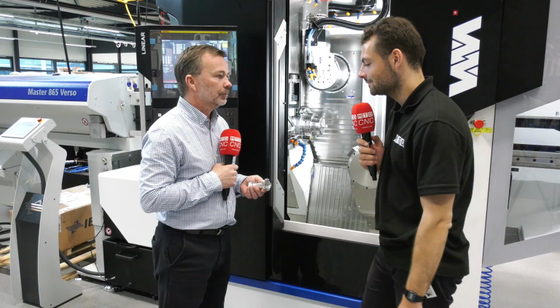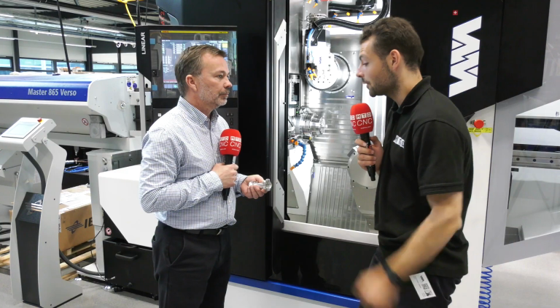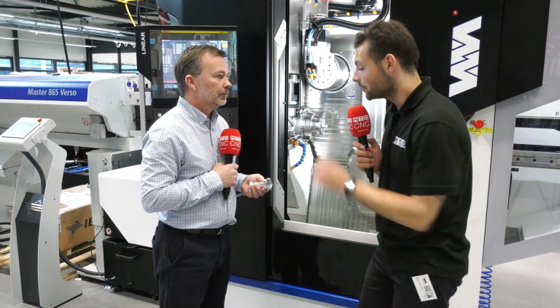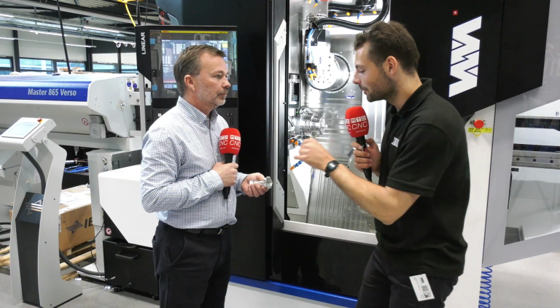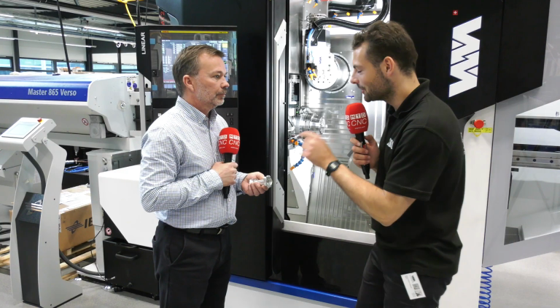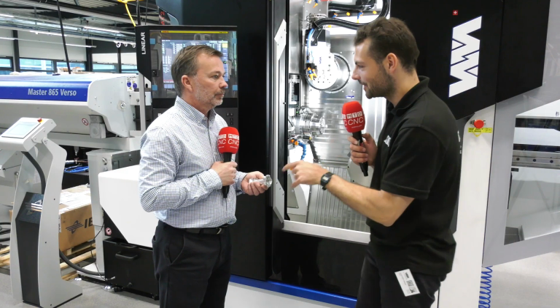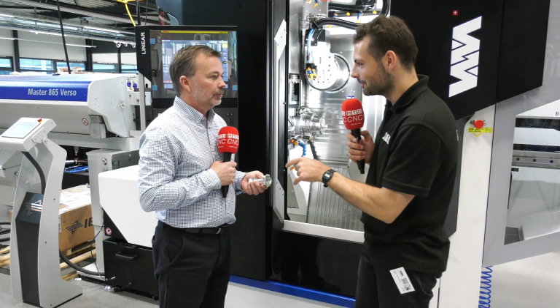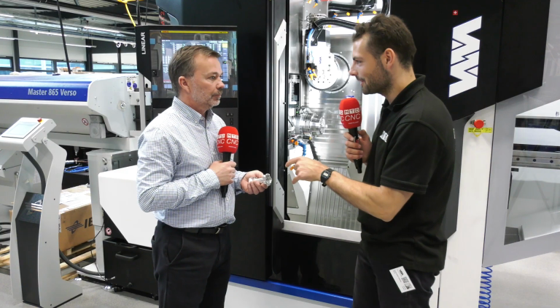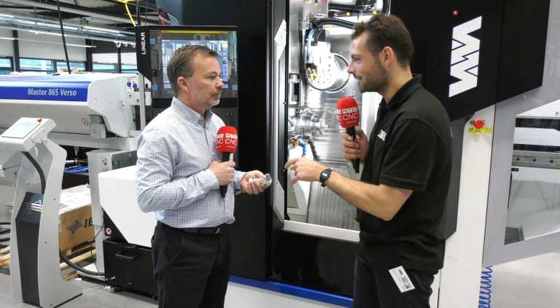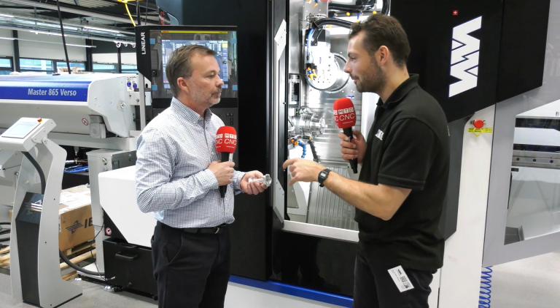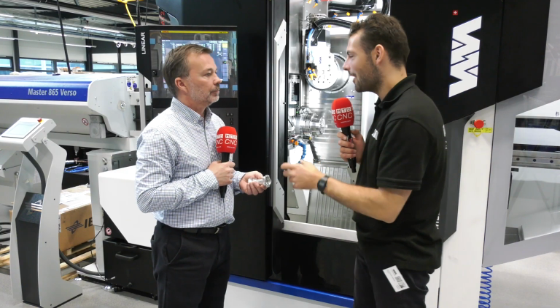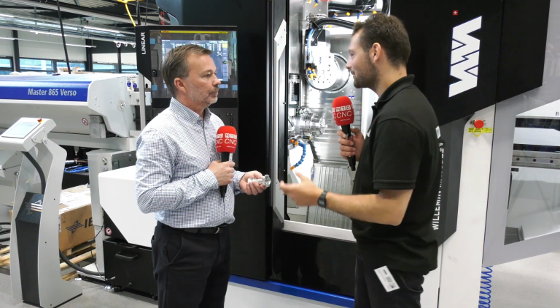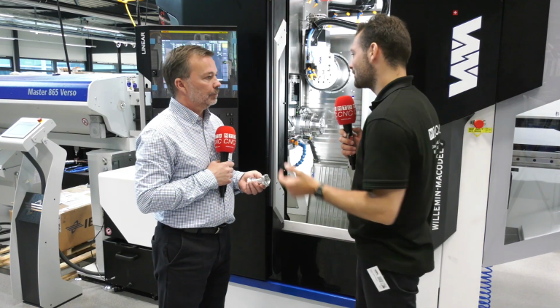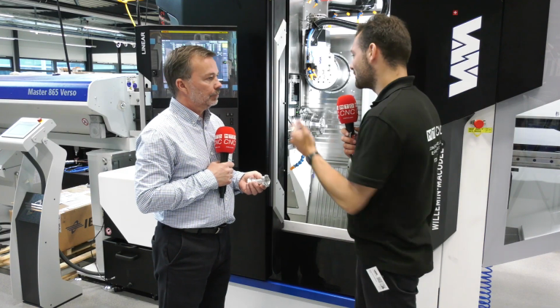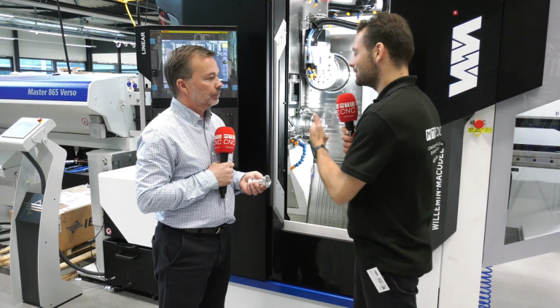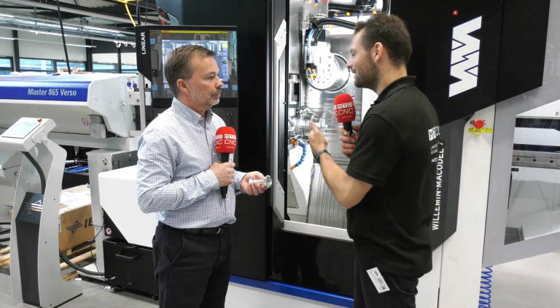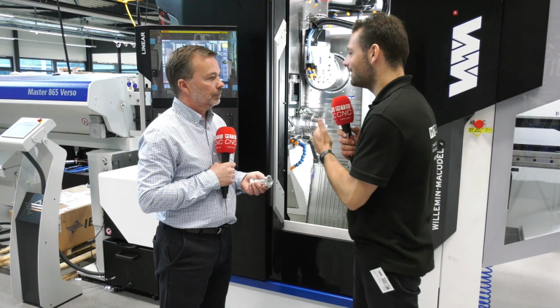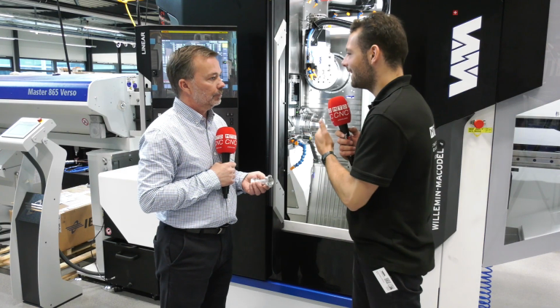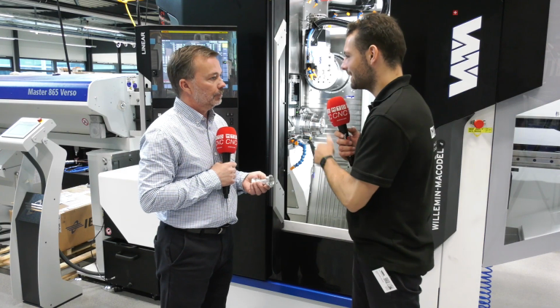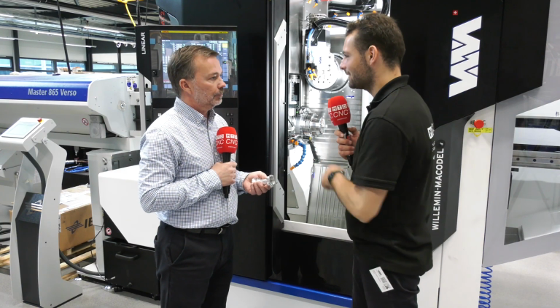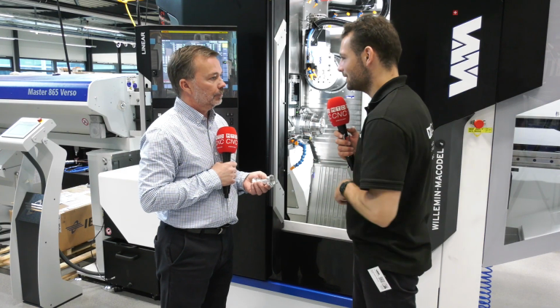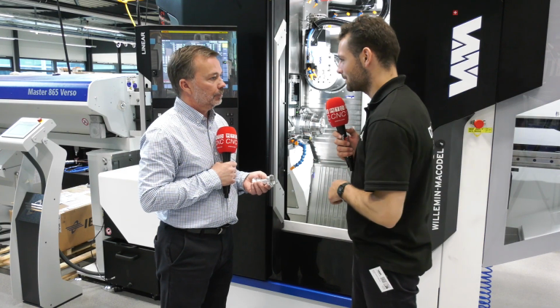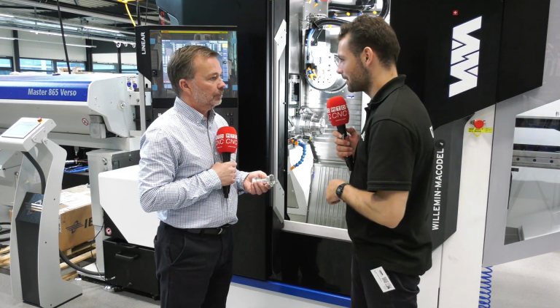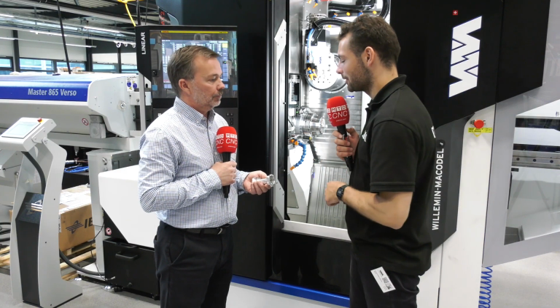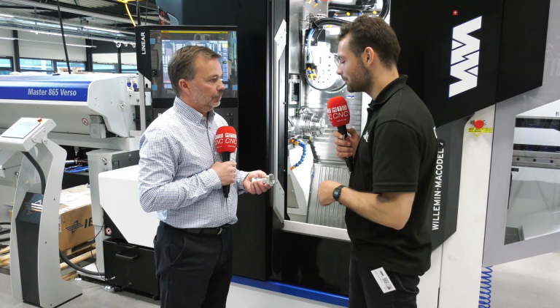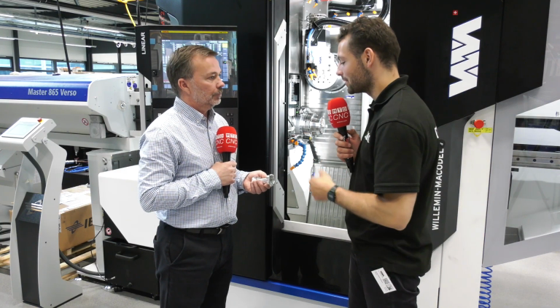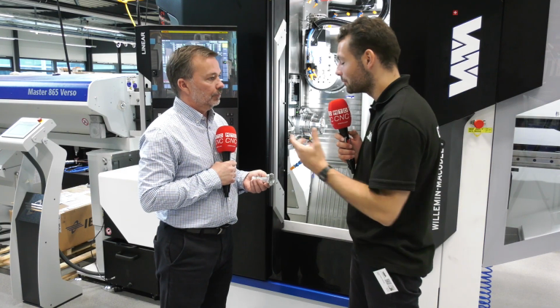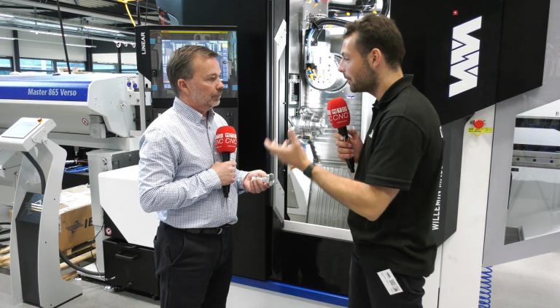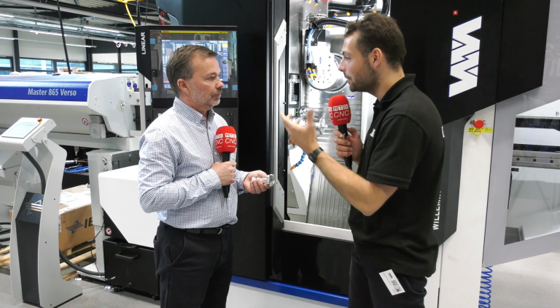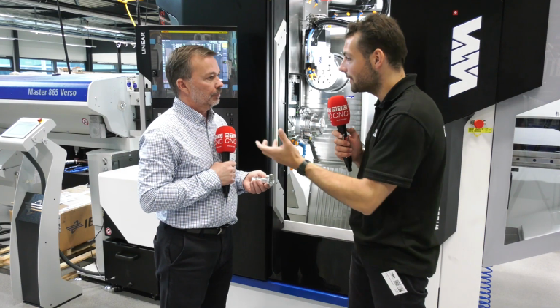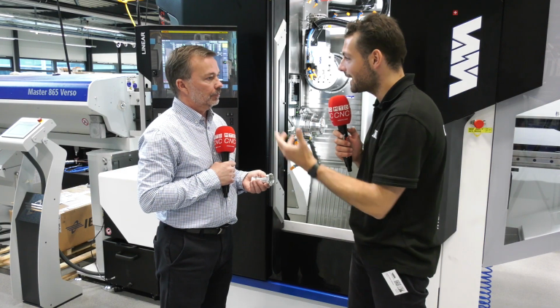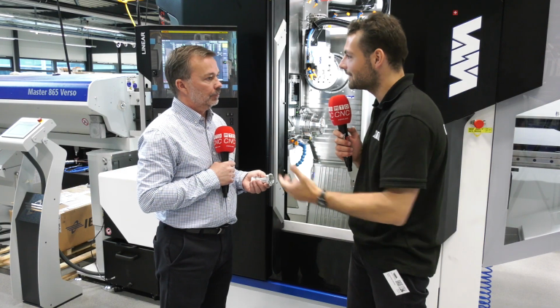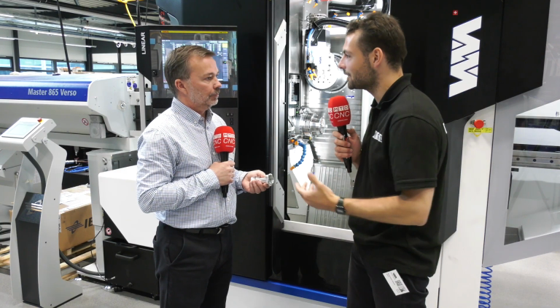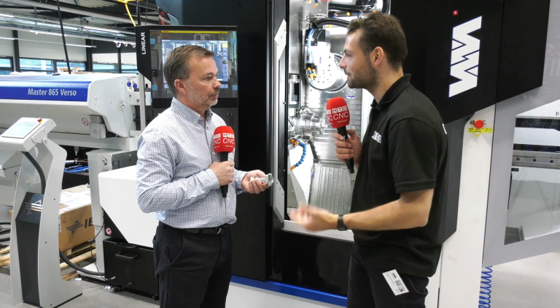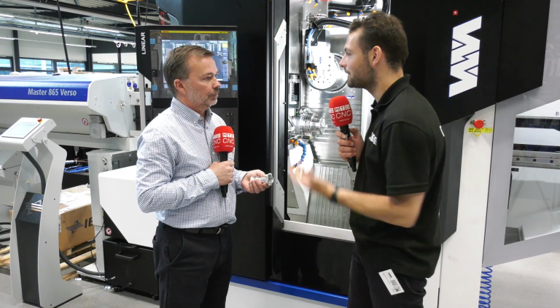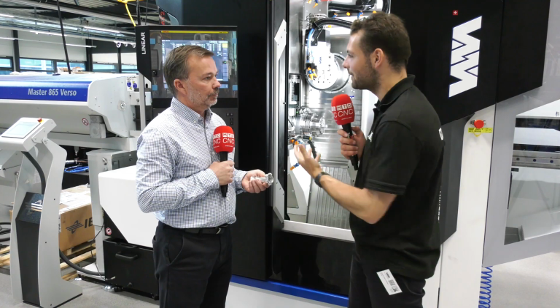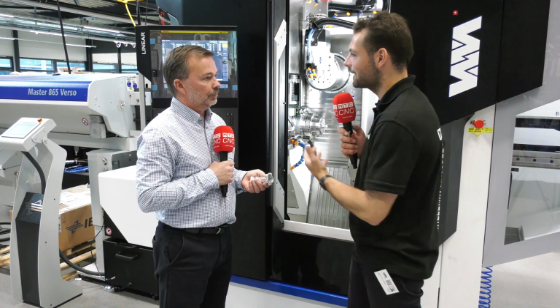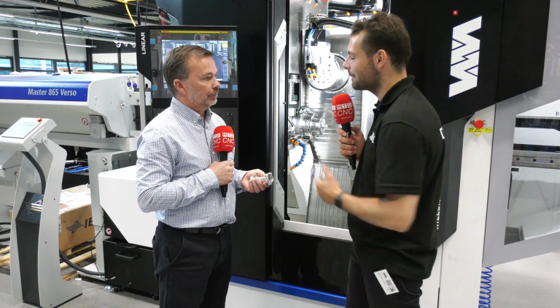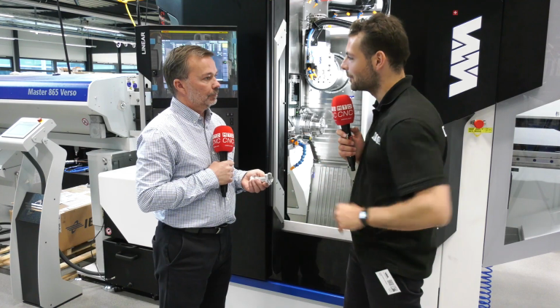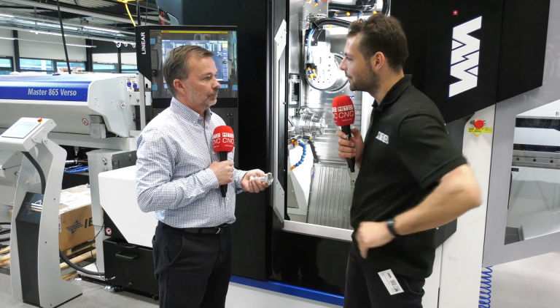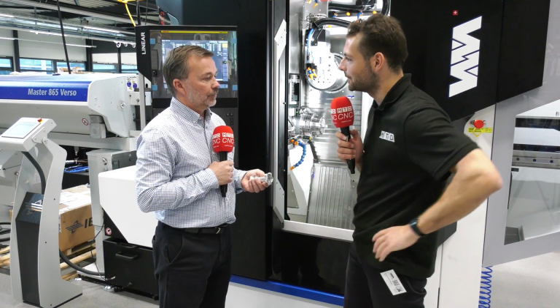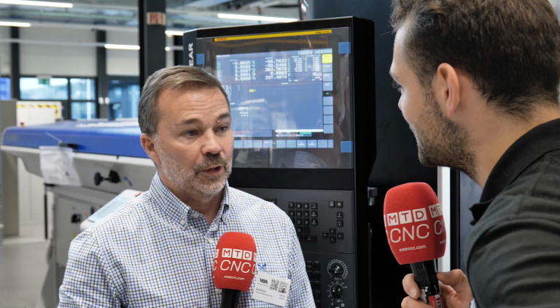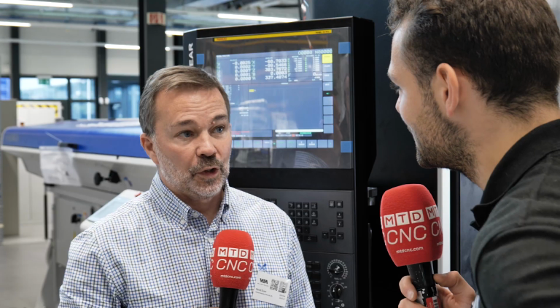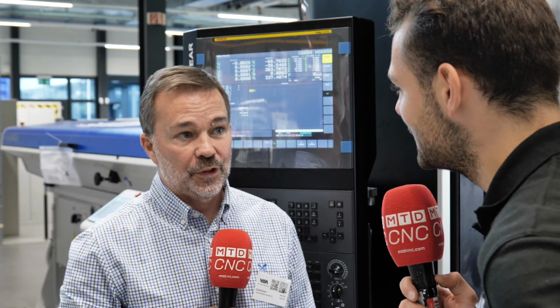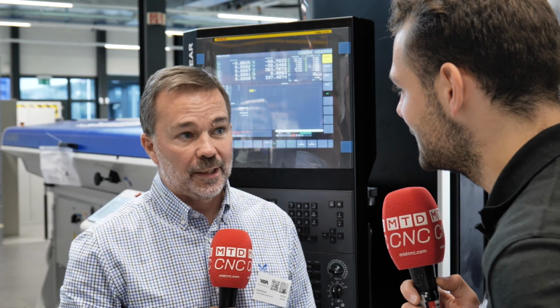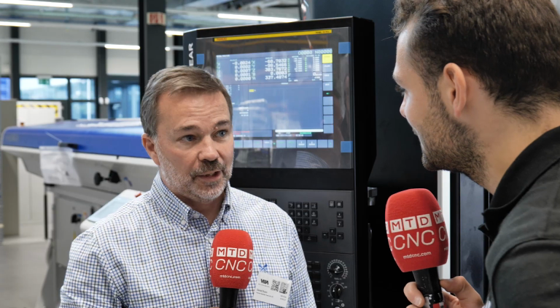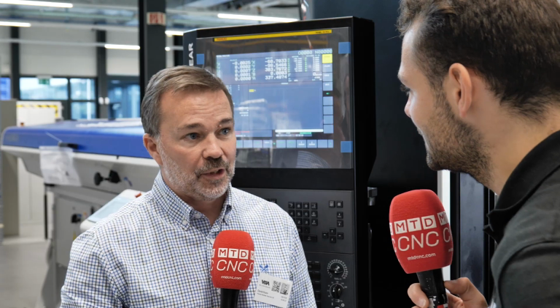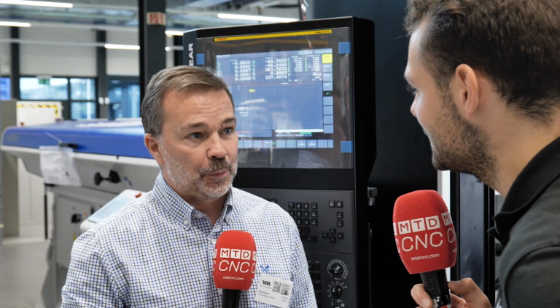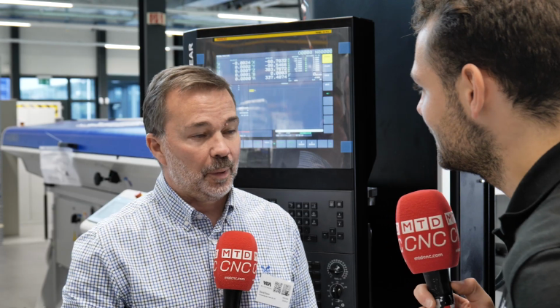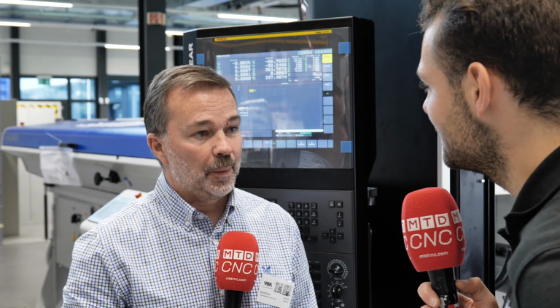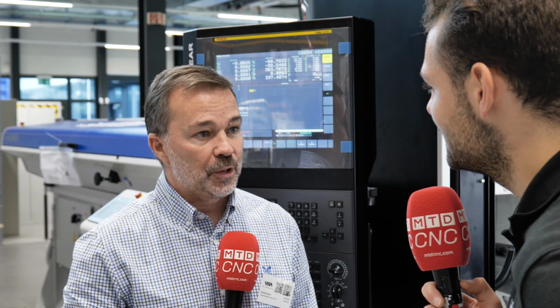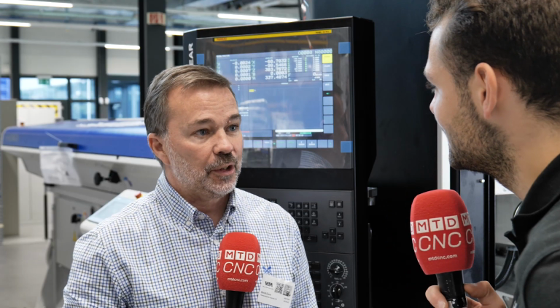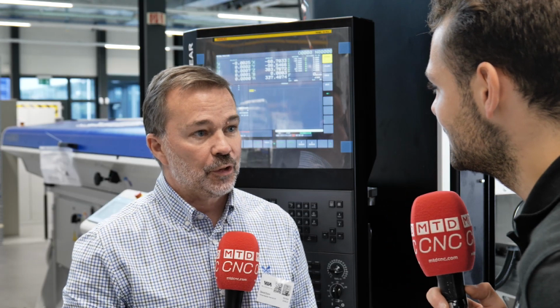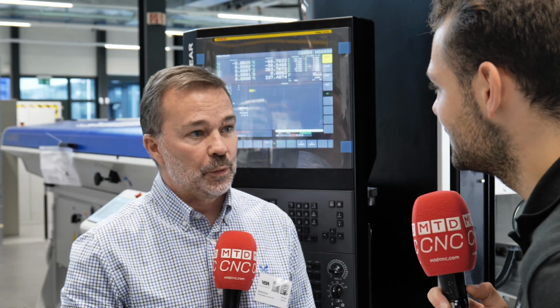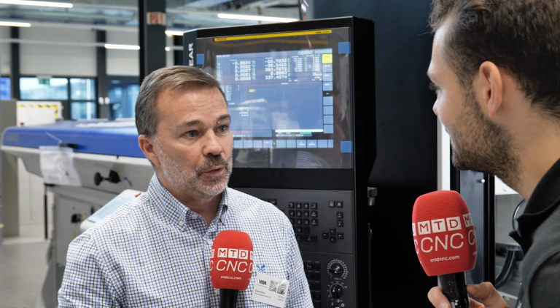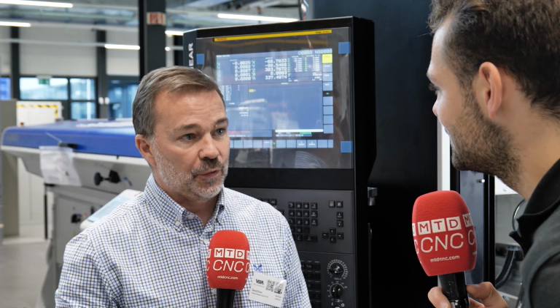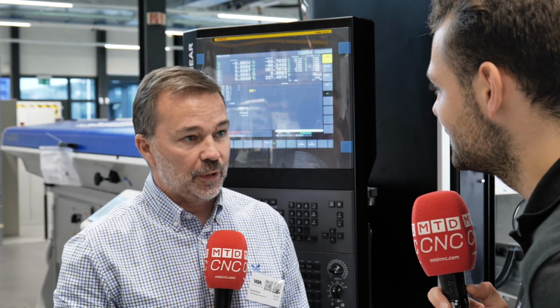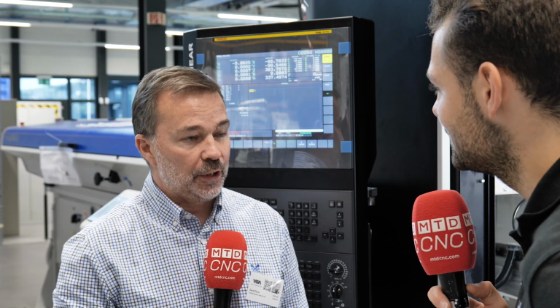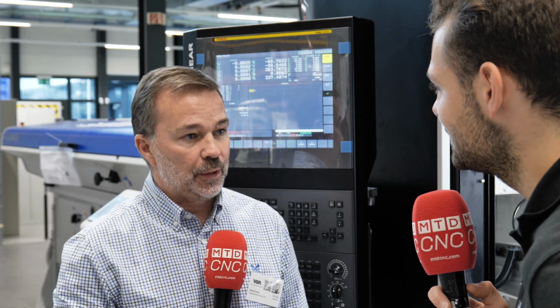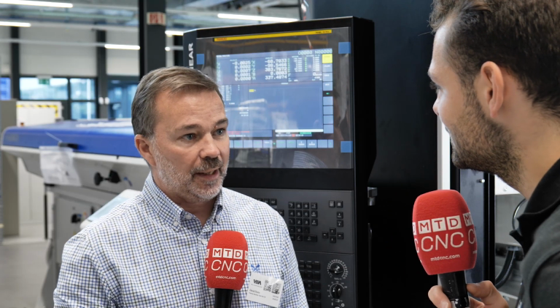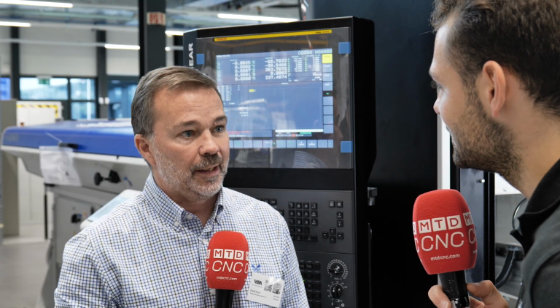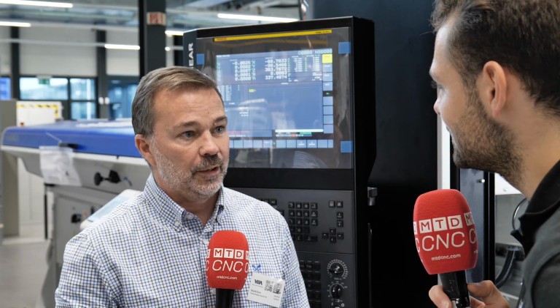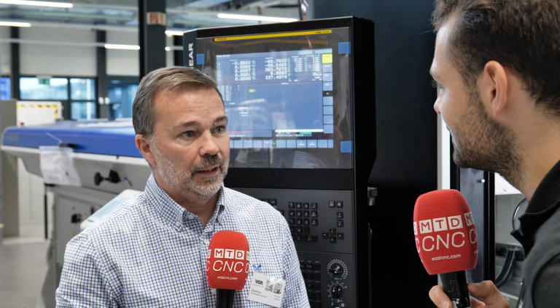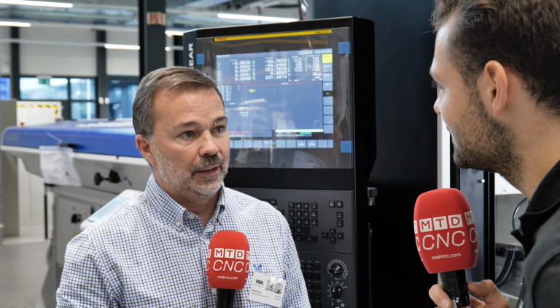So if someone has seen one of these parts and wants to find out more about the machines, who do they get in touch with? Contact us - Premier Machine Tools for the UK and Ireland.